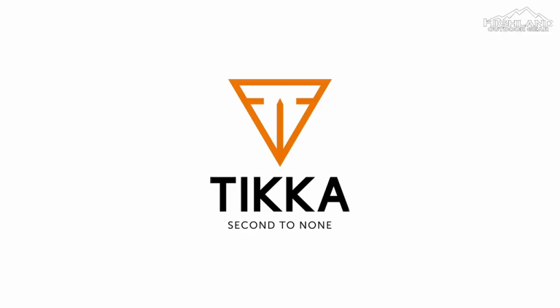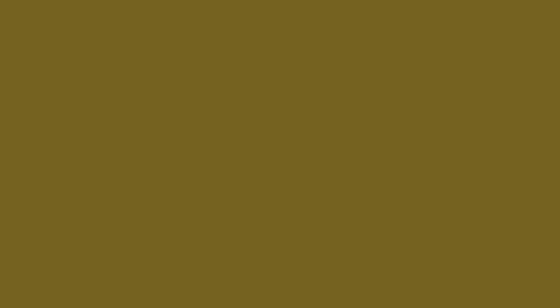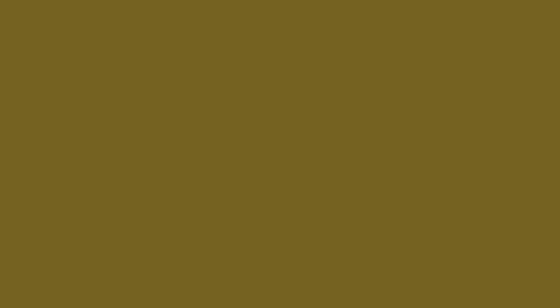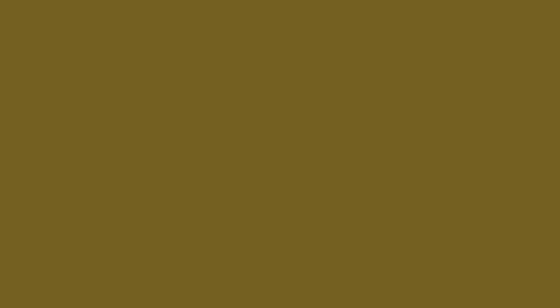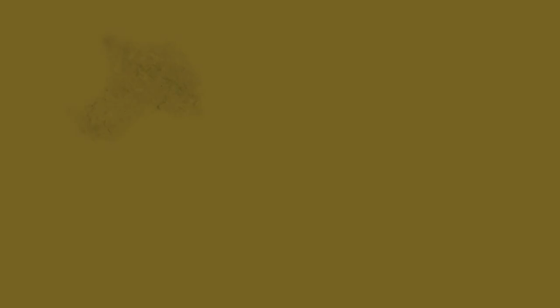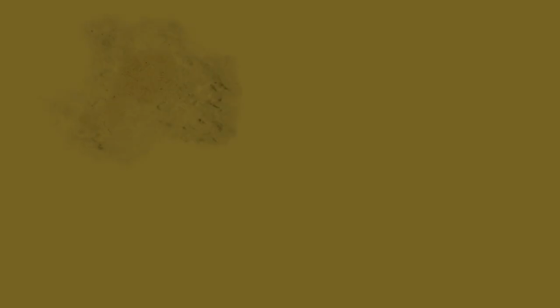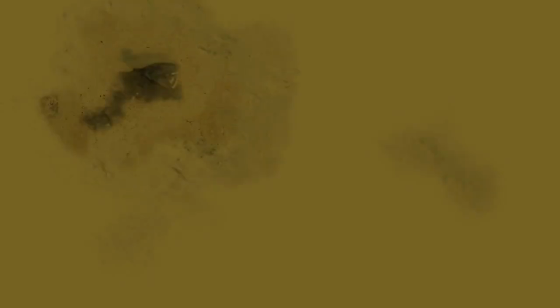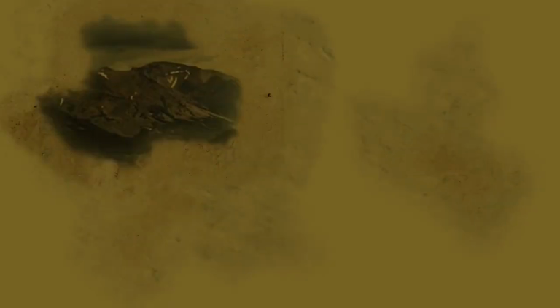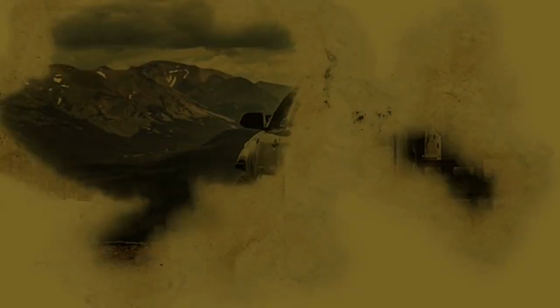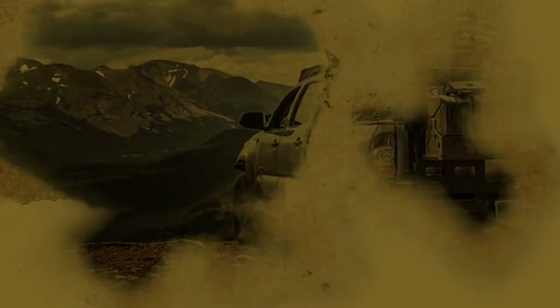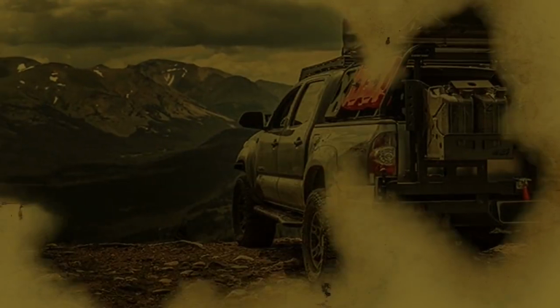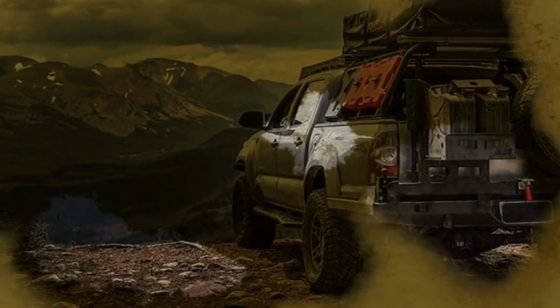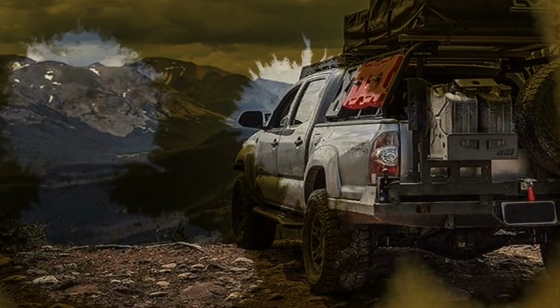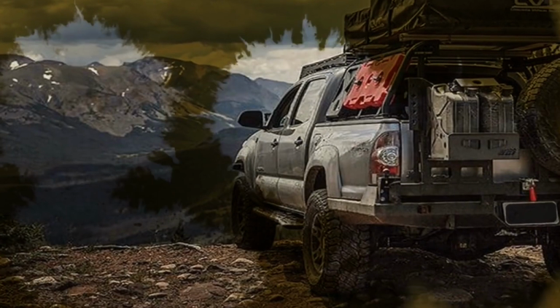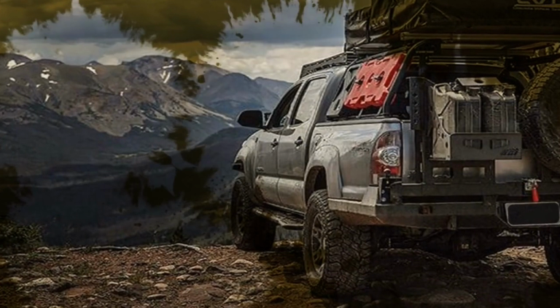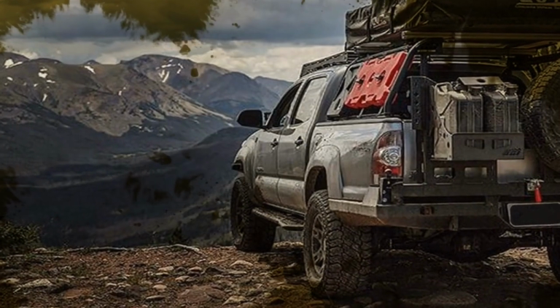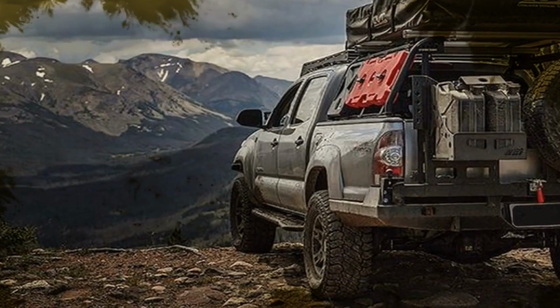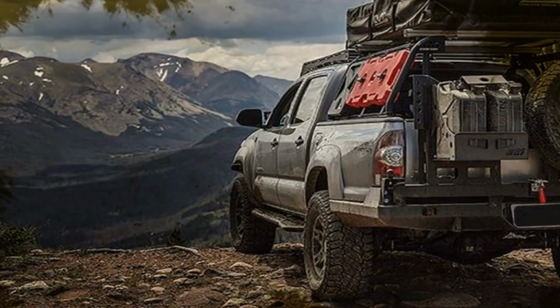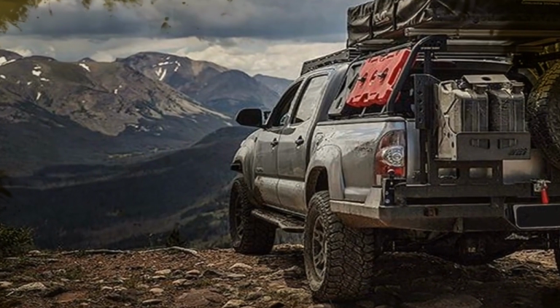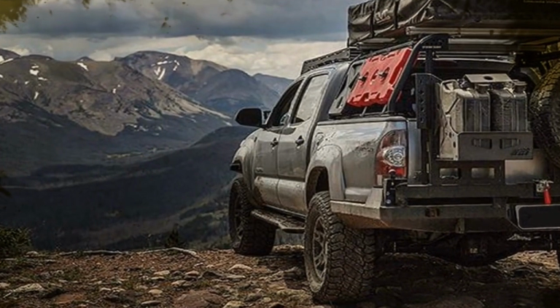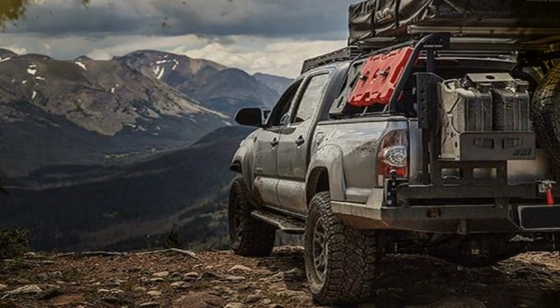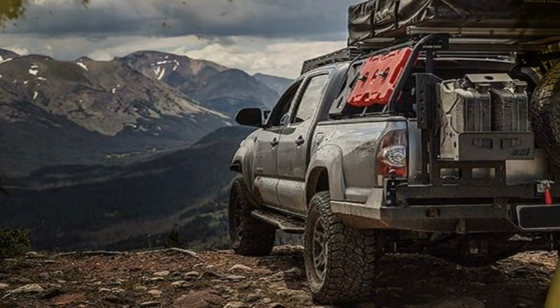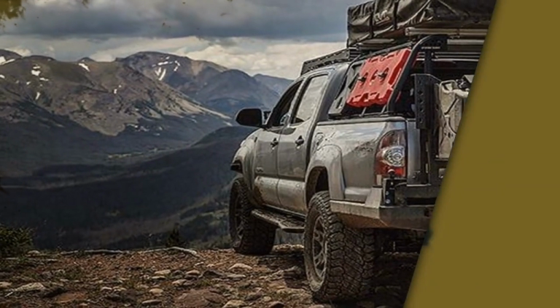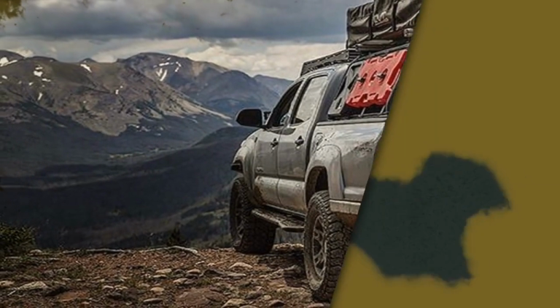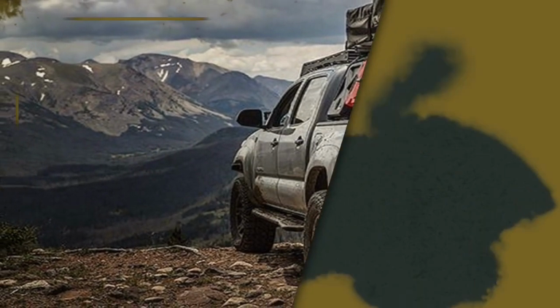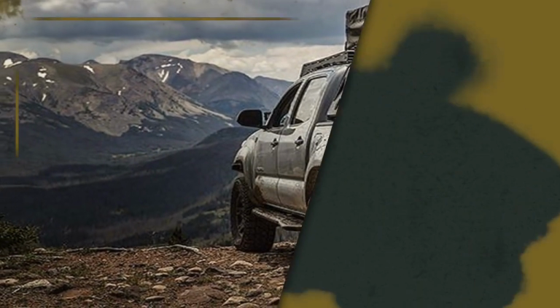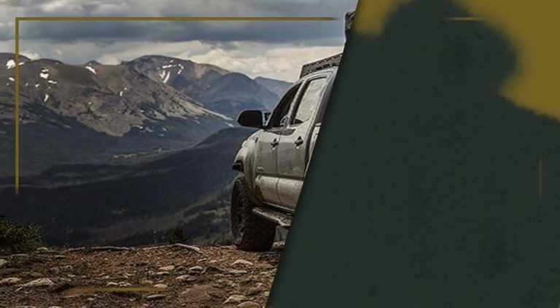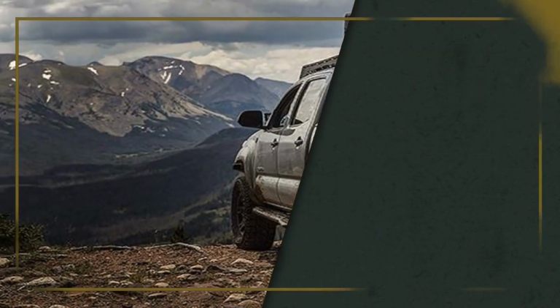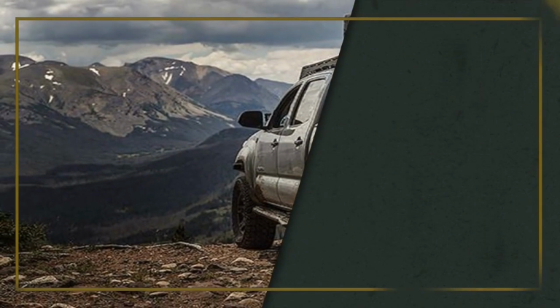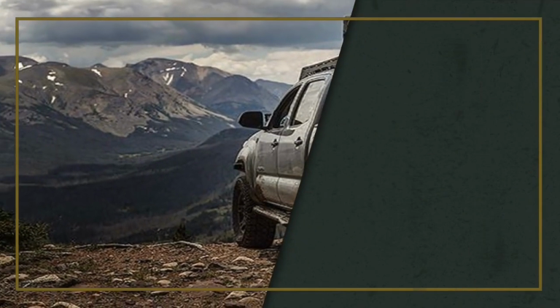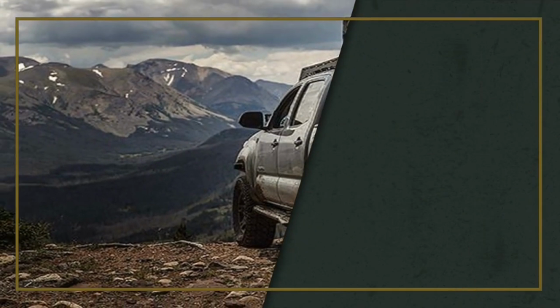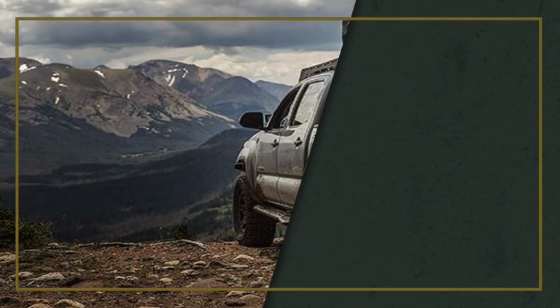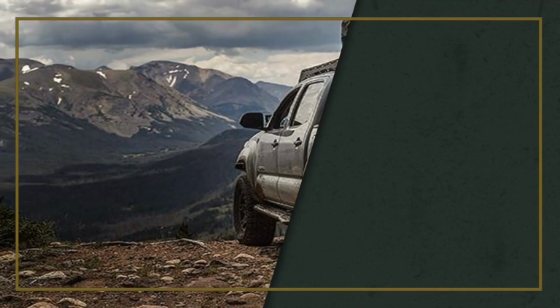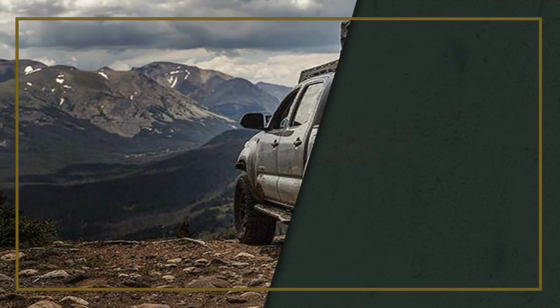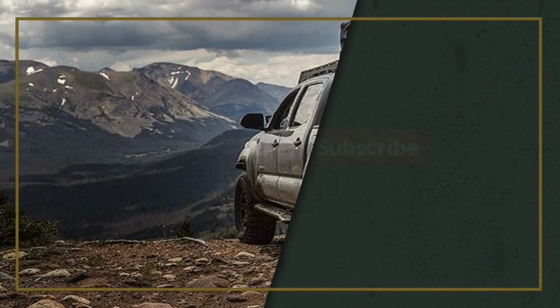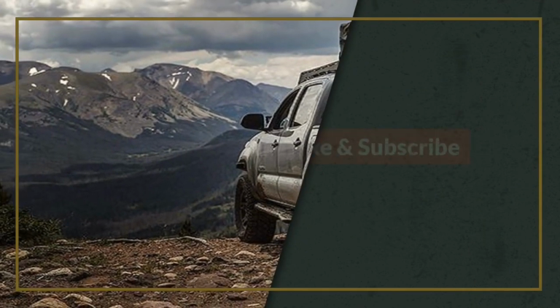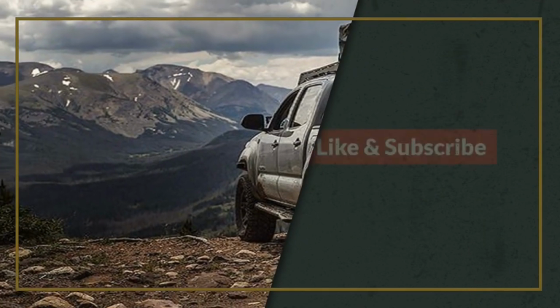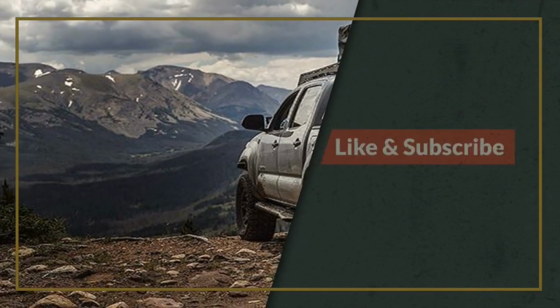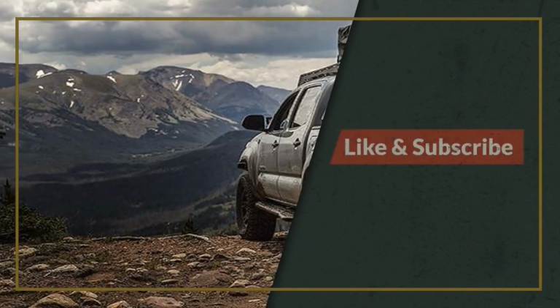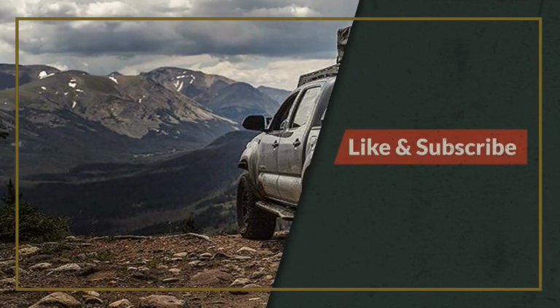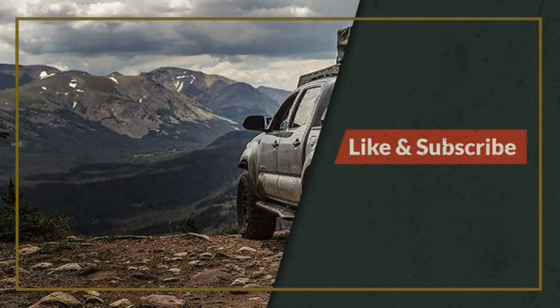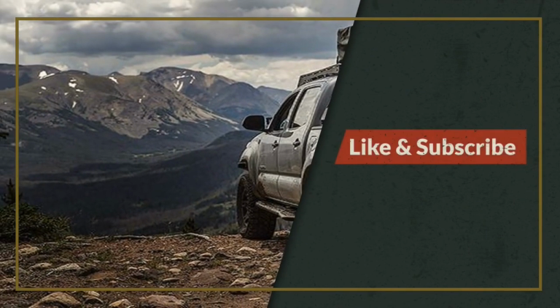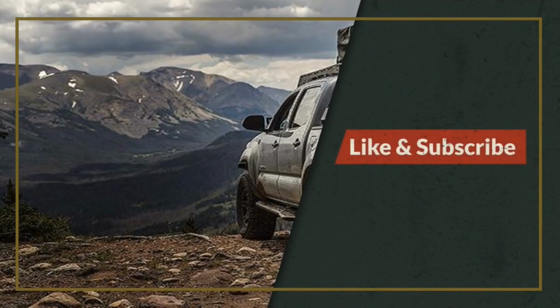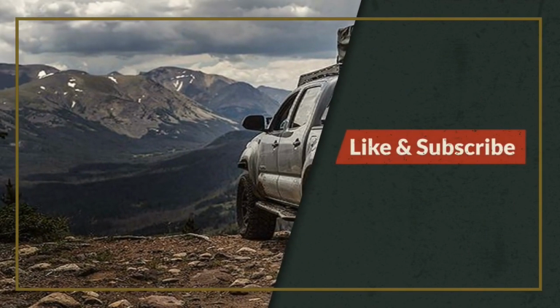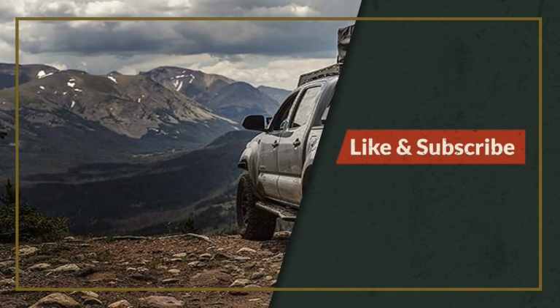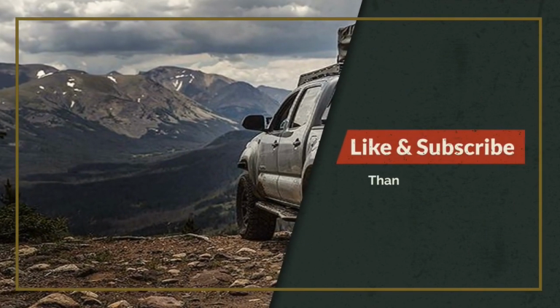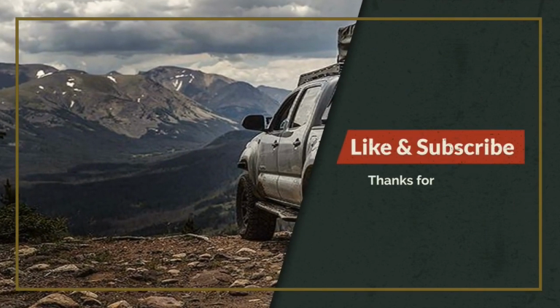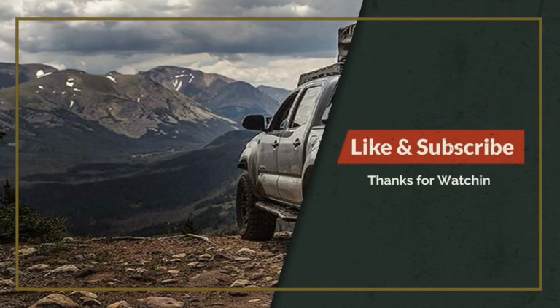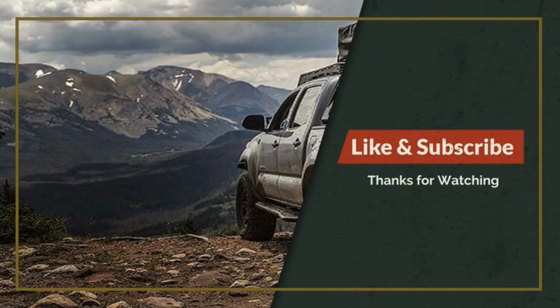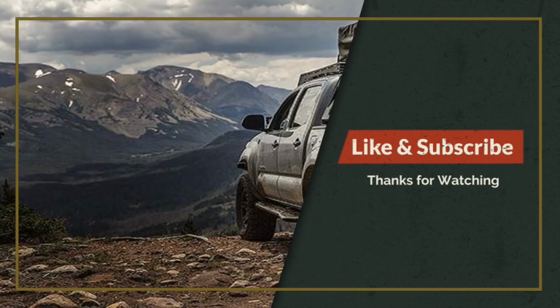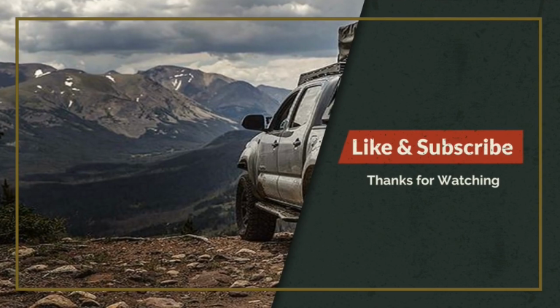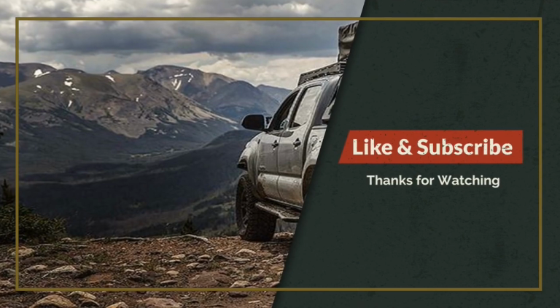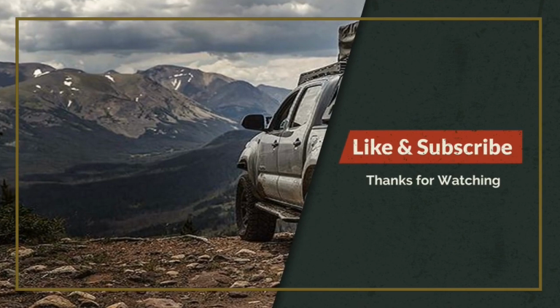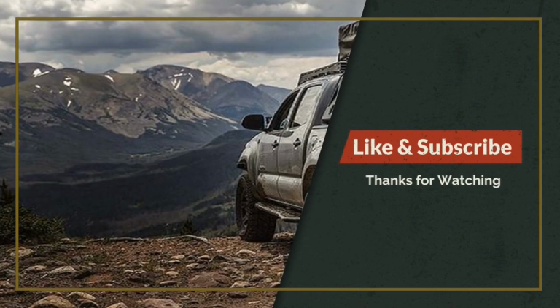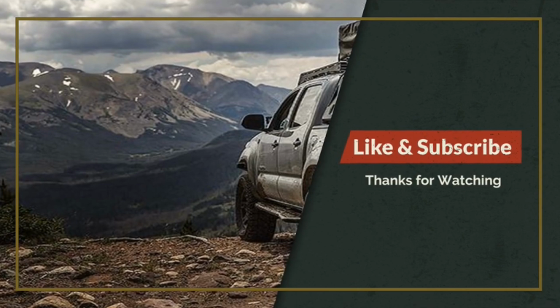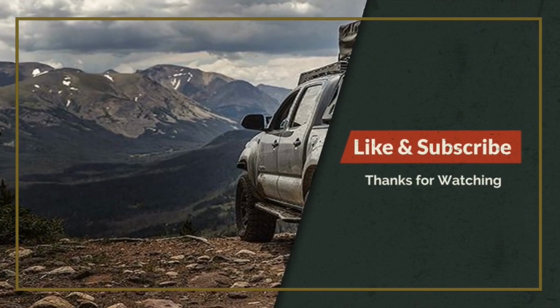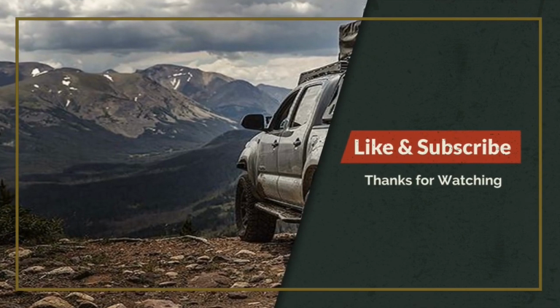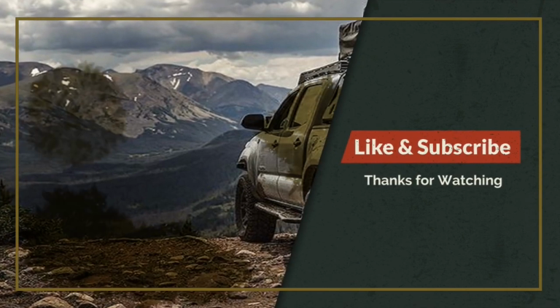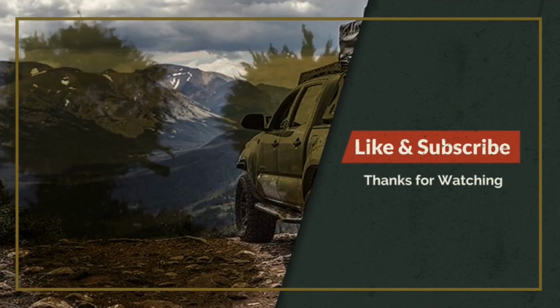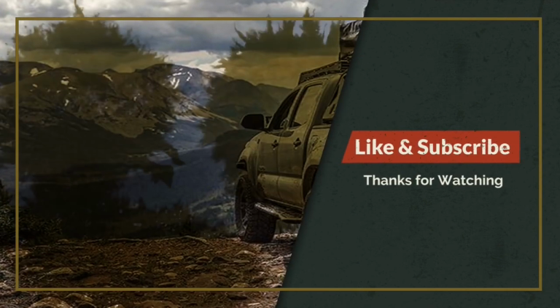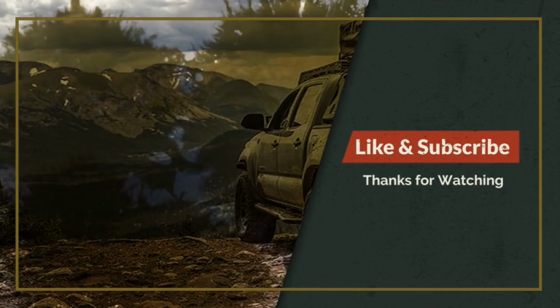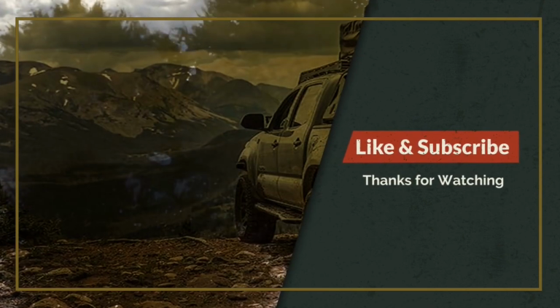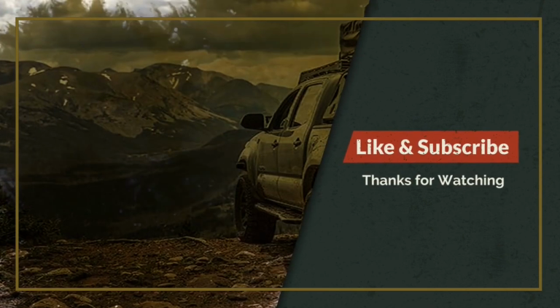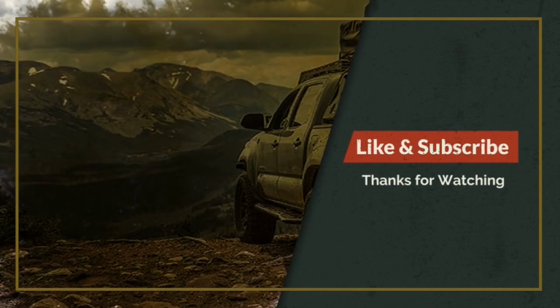Thanks for watching. Help us out by hitting the like and subscribe buttons, and also check out our affiliate SRVS Gear and support those who serve.